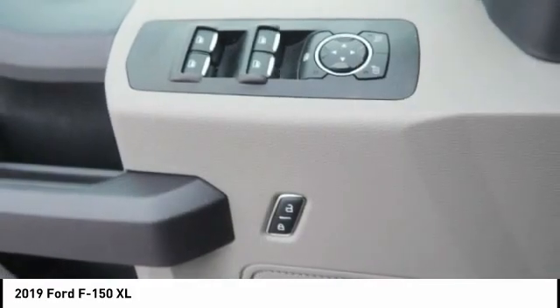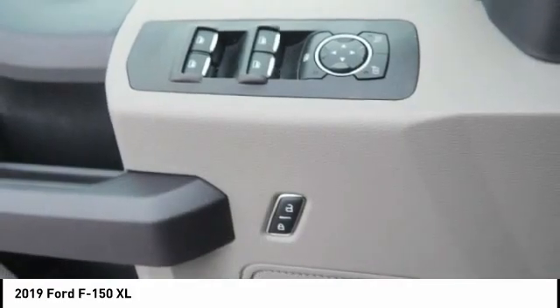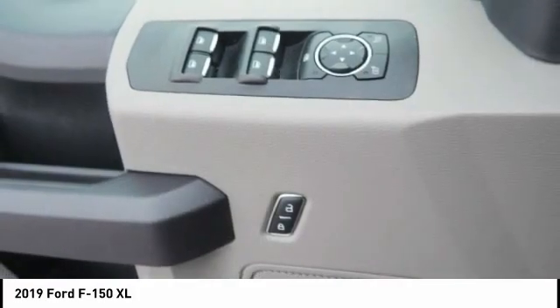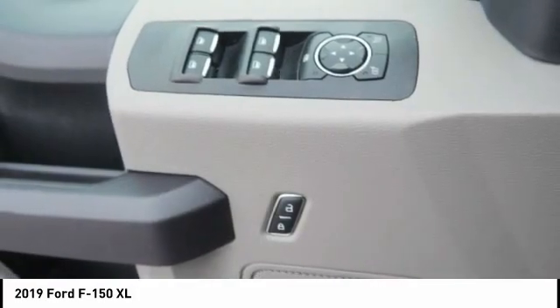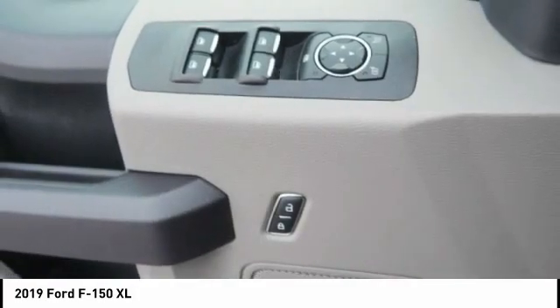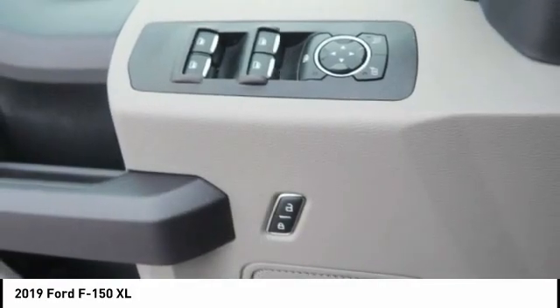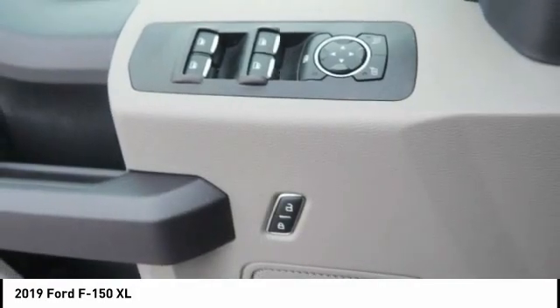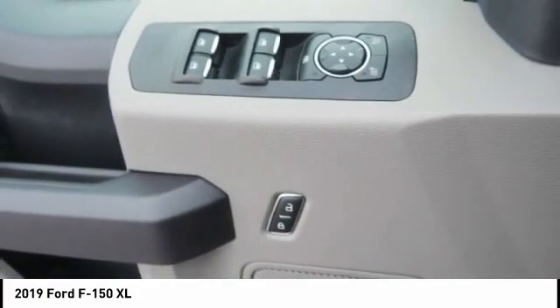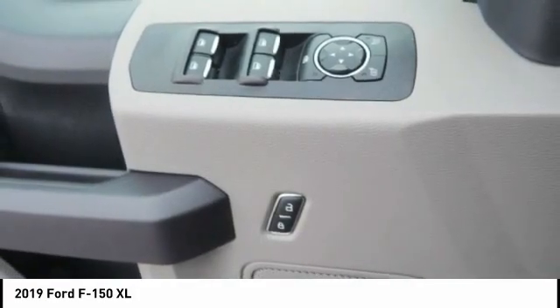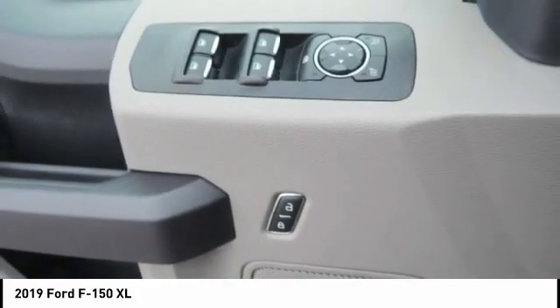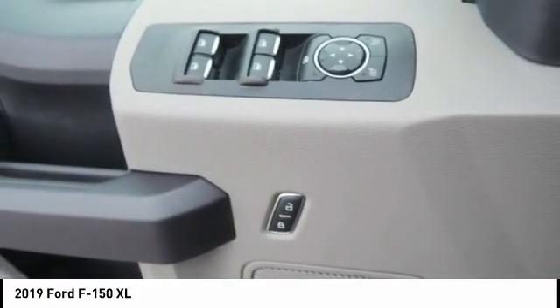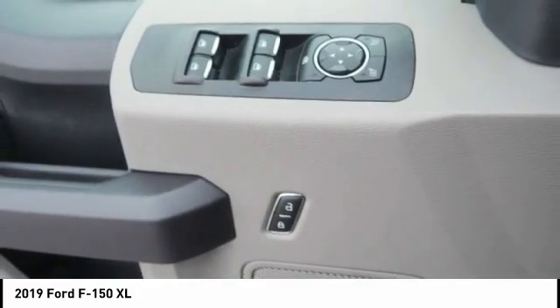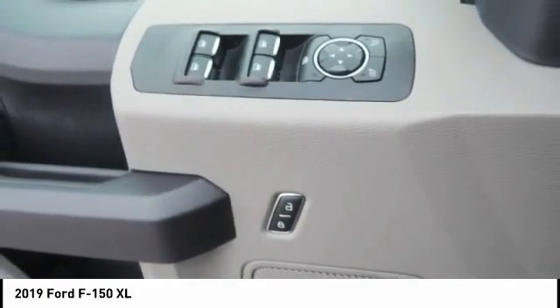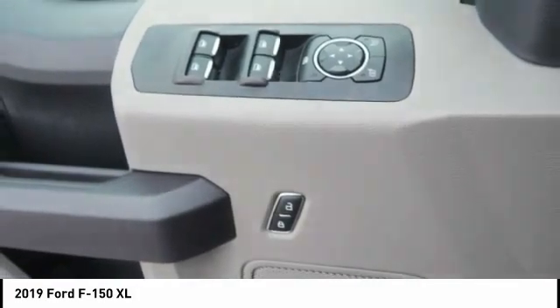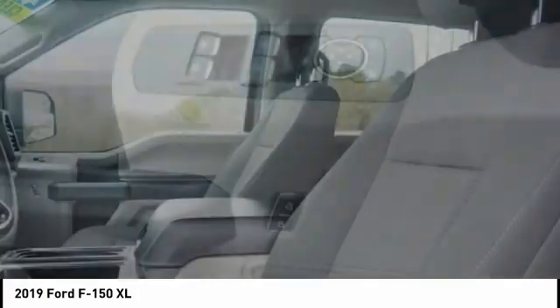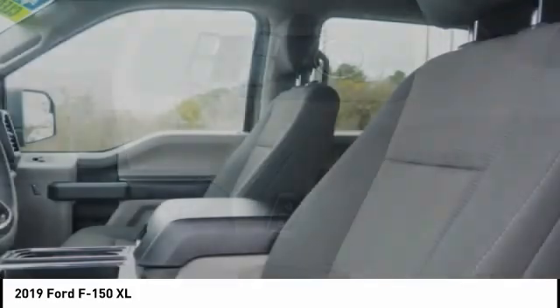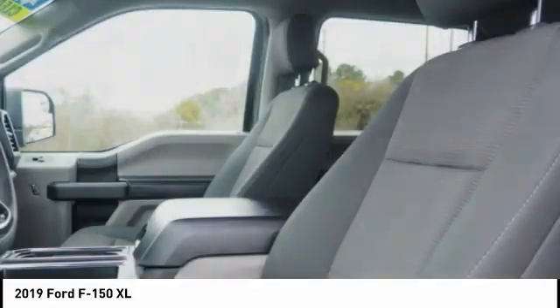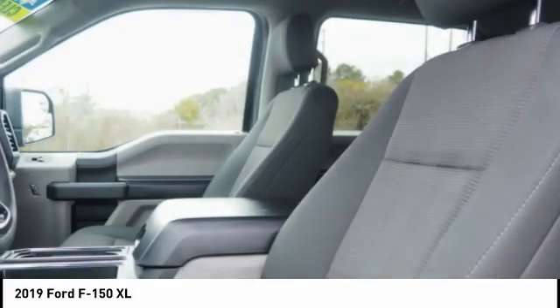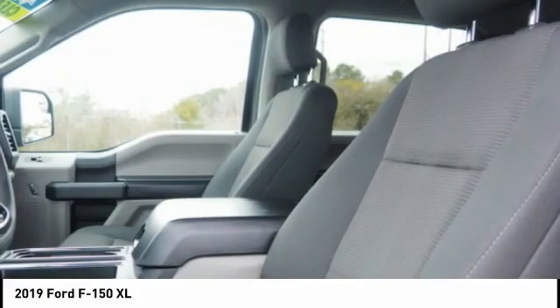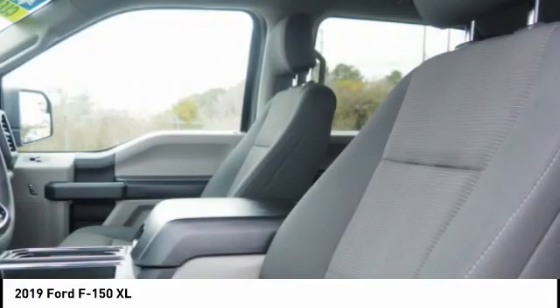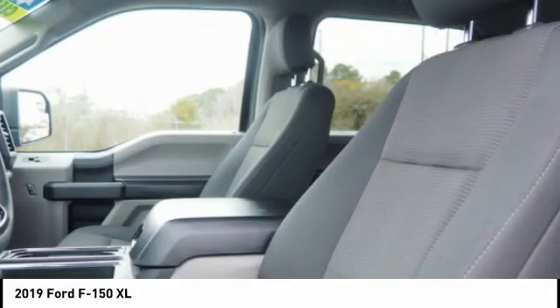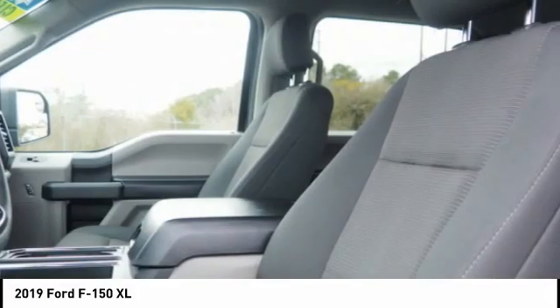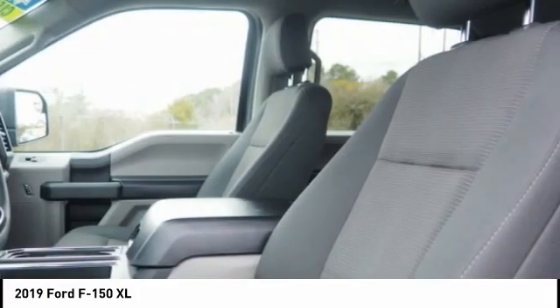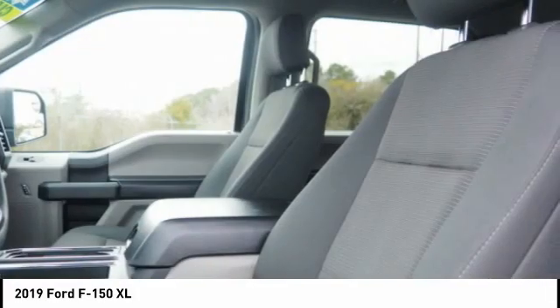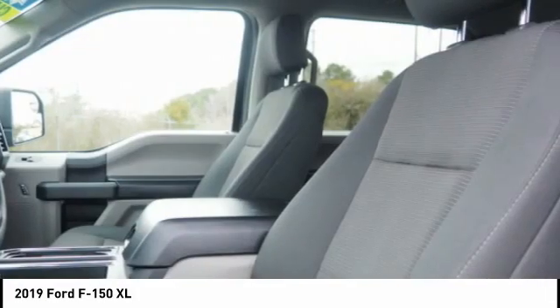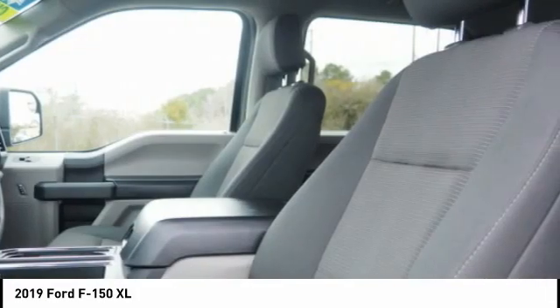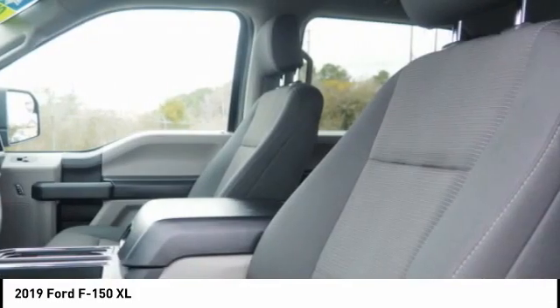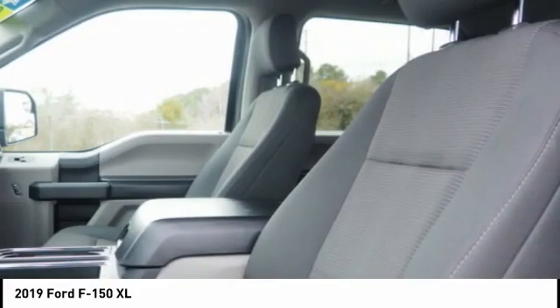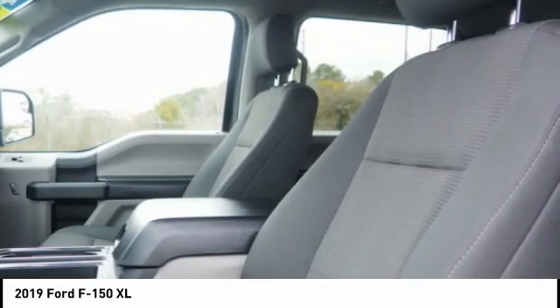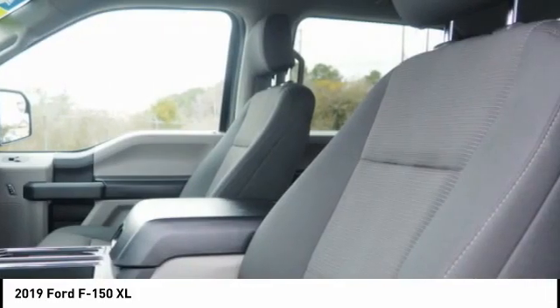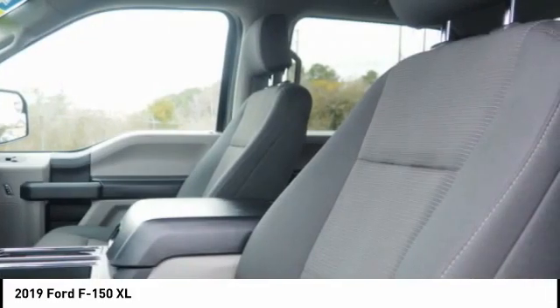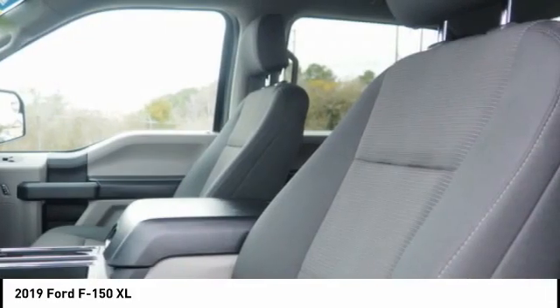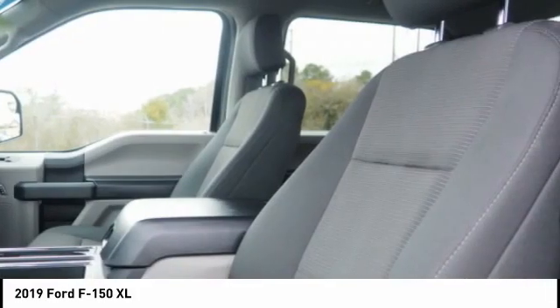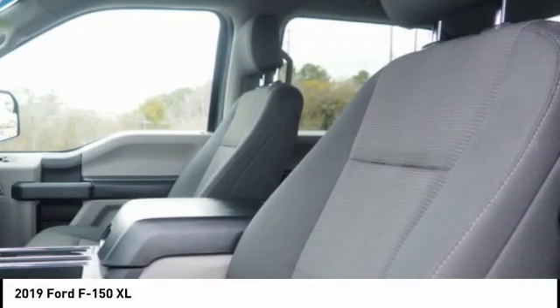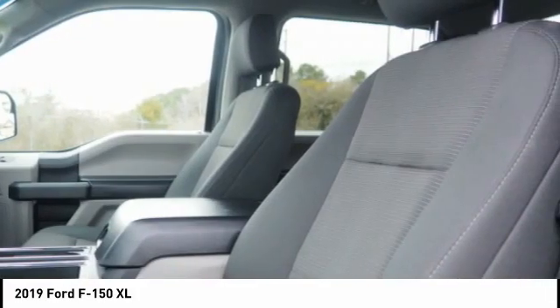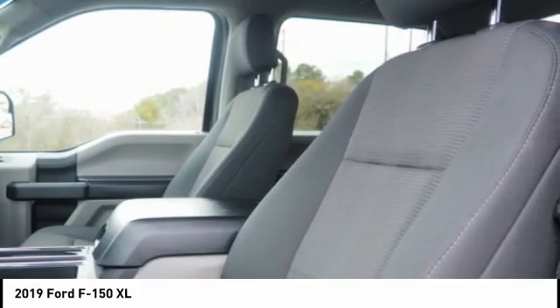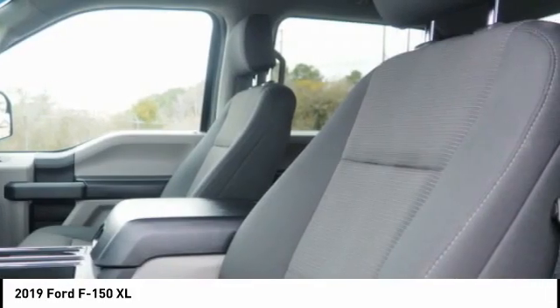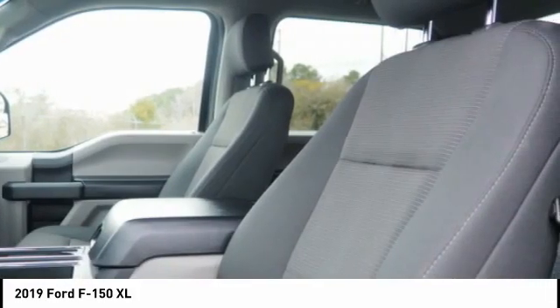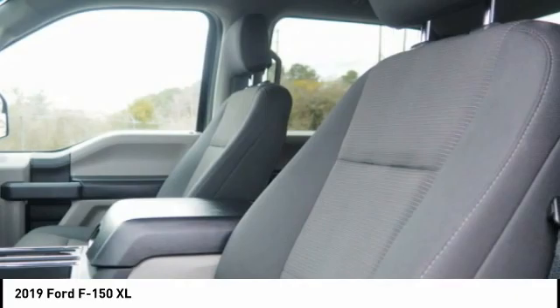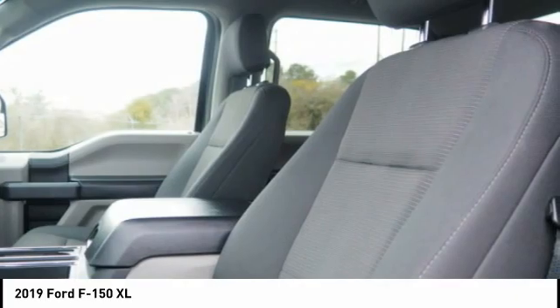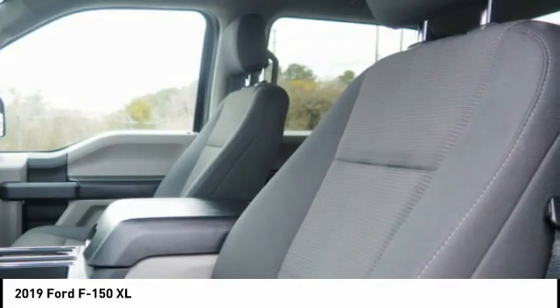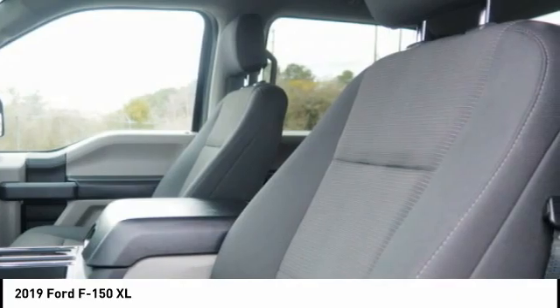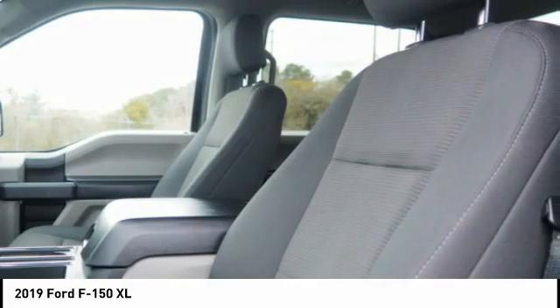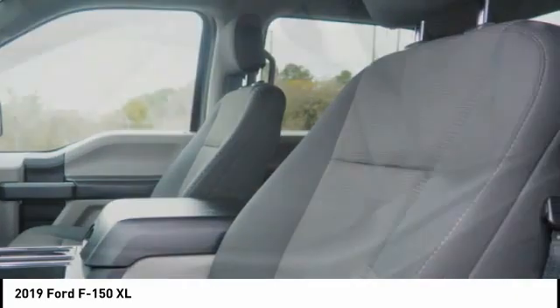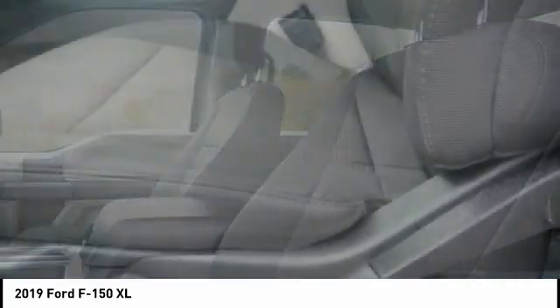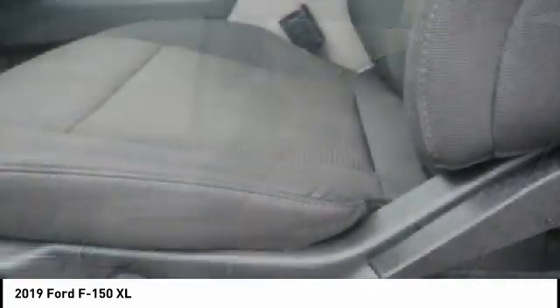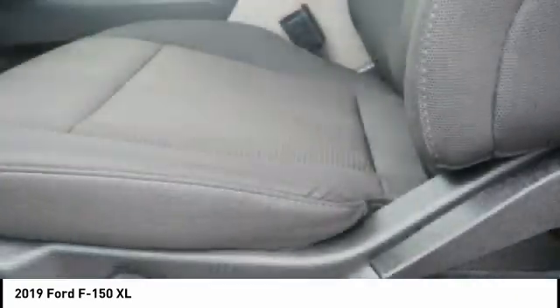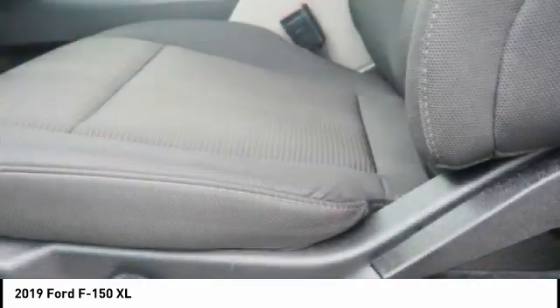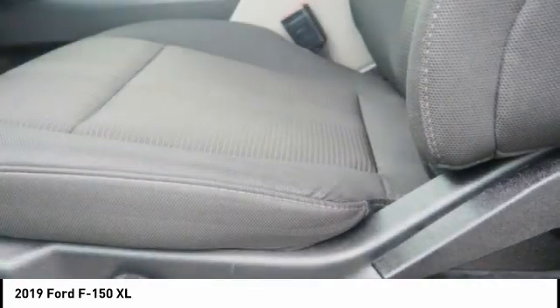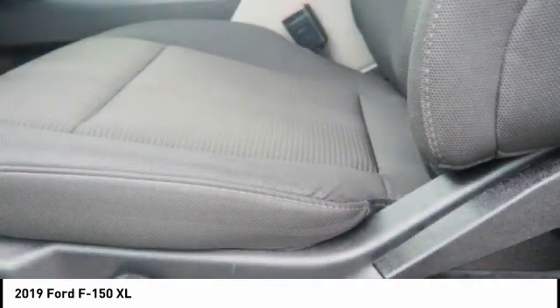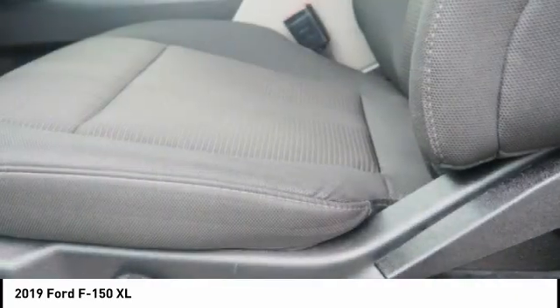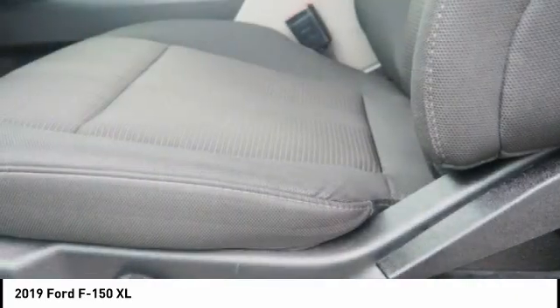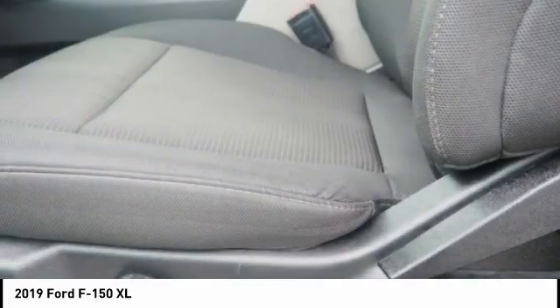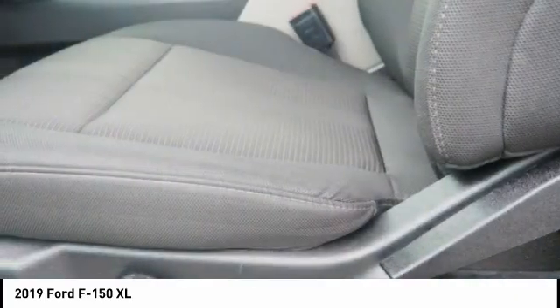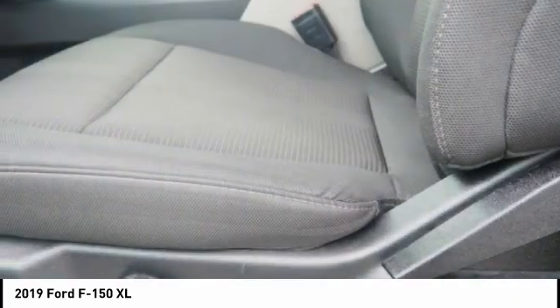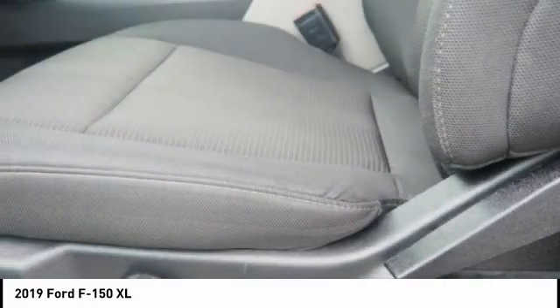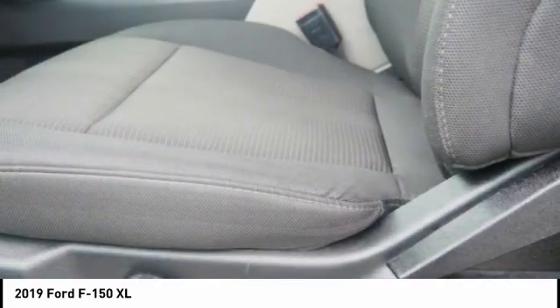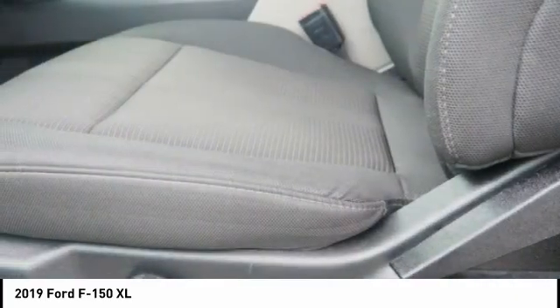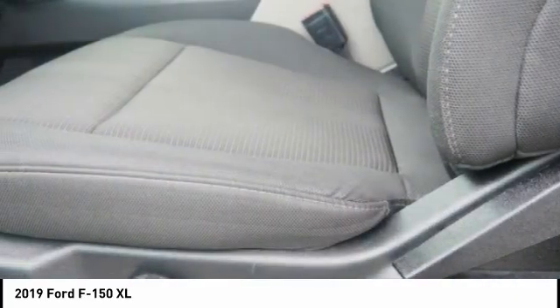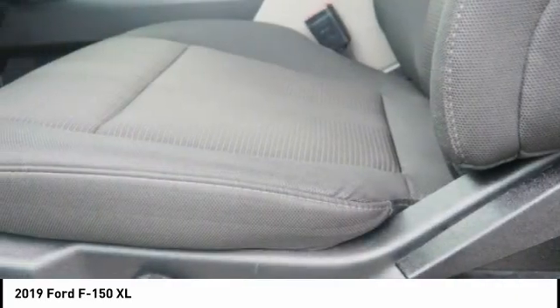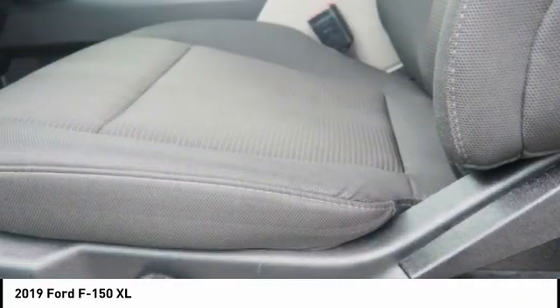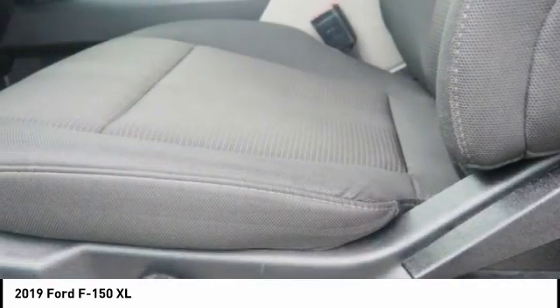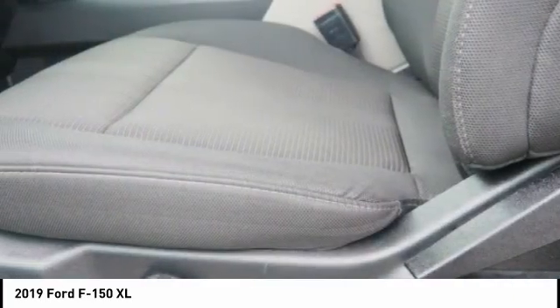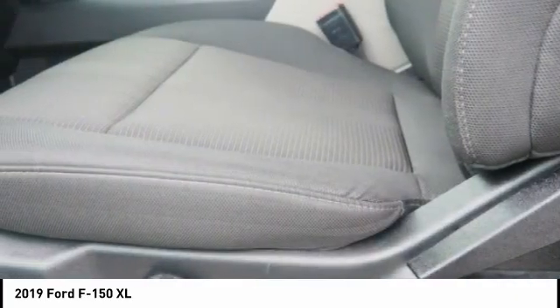Roll stability control. Daytime running lights. Power brakes. Braking assist. Come see the car for yourself.